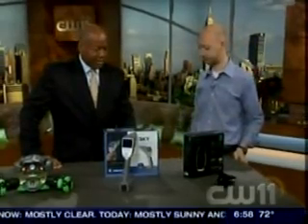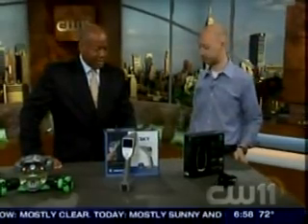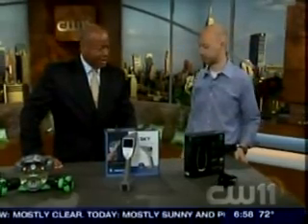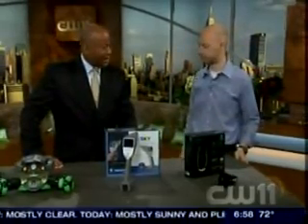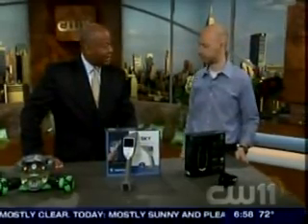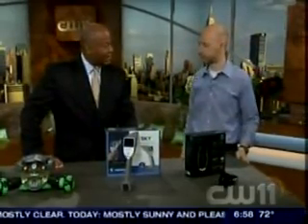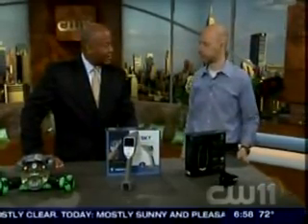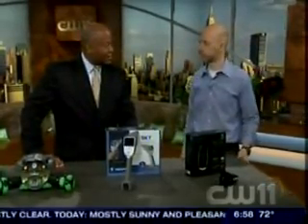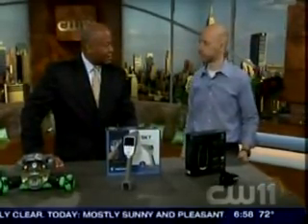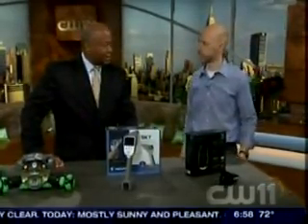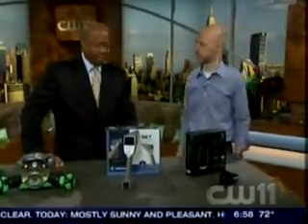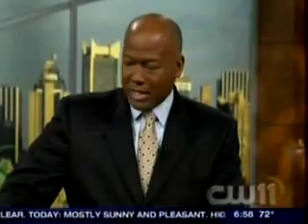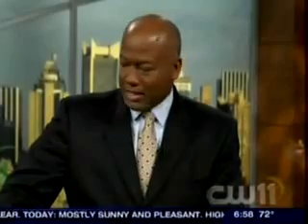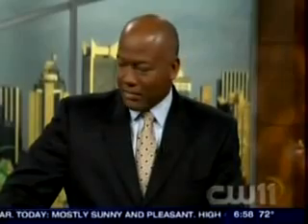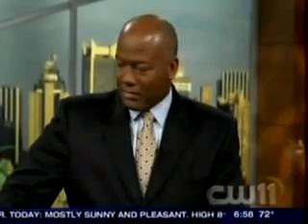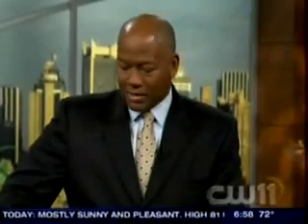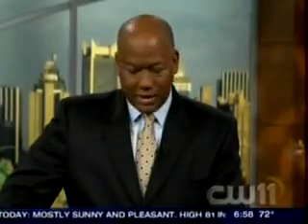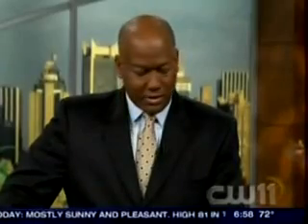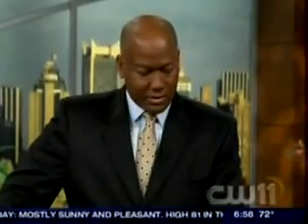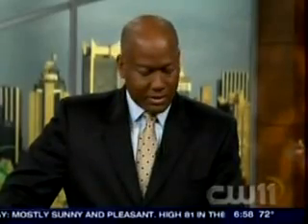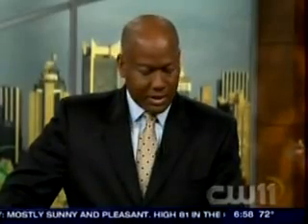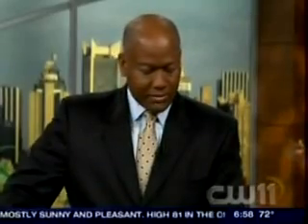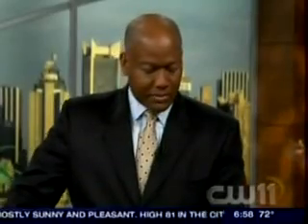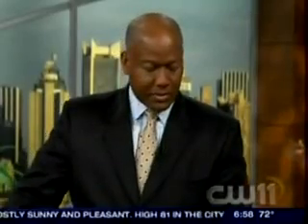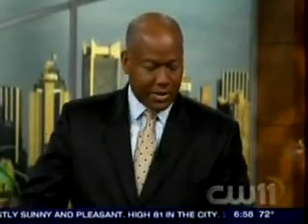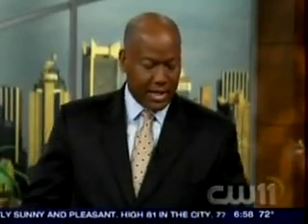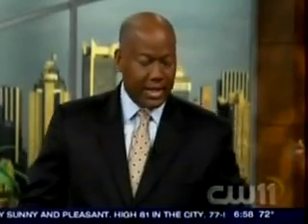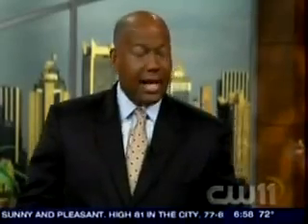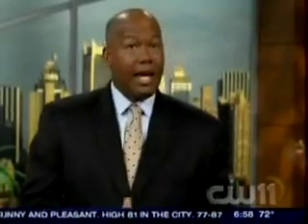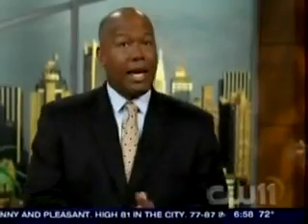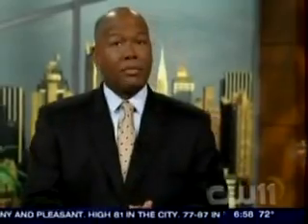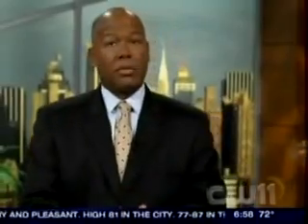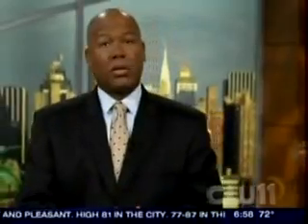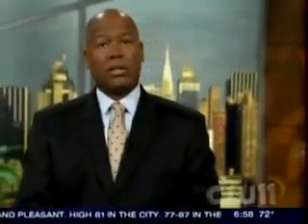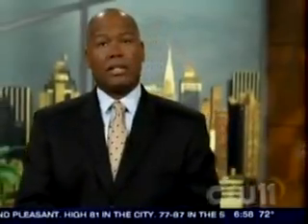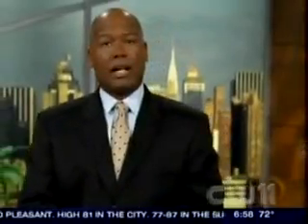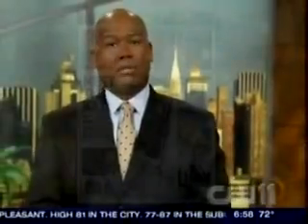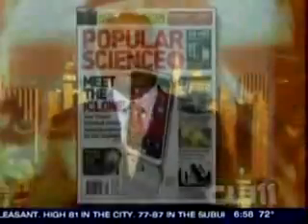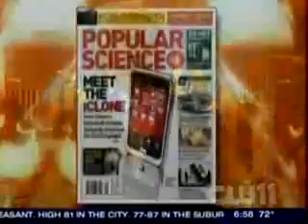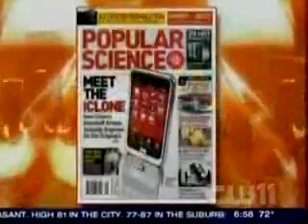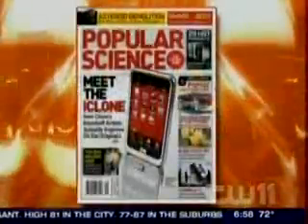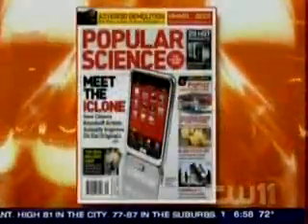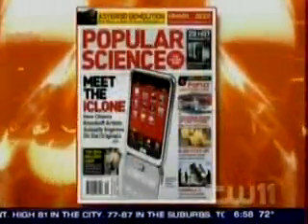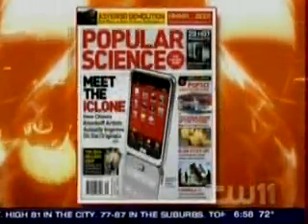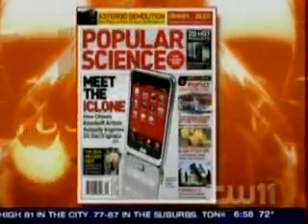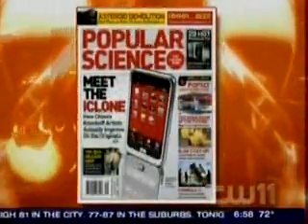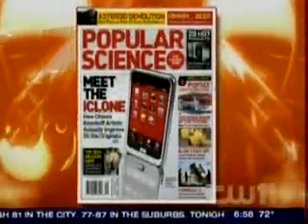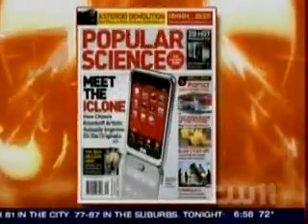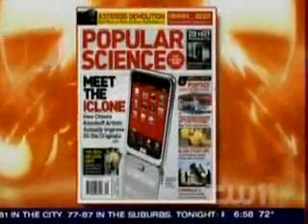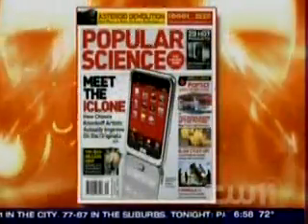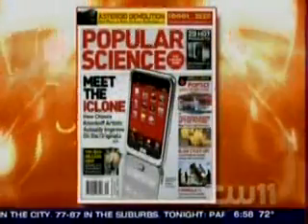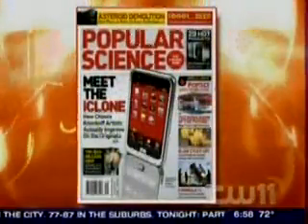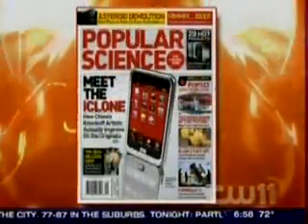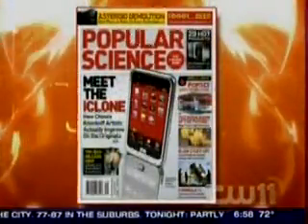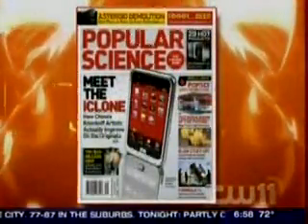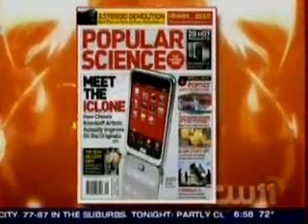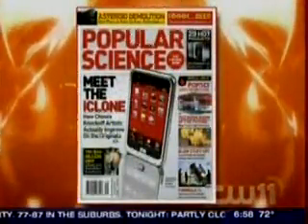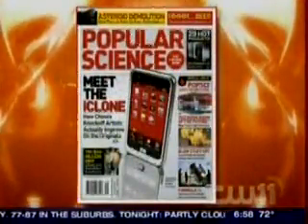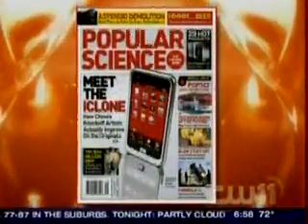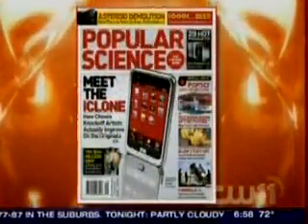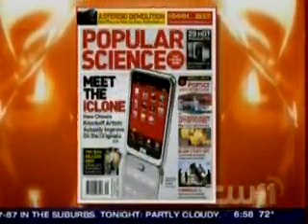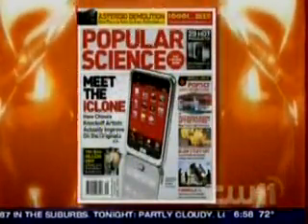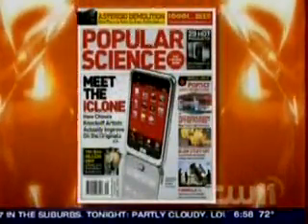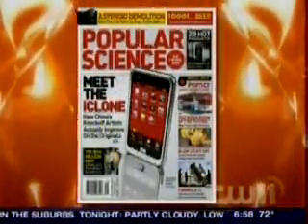Alright, Mike, thank you so much for coming by — some very cool stuff, we appreciate it. And for more on these items, you can check out the latest issue of Popular Science magazine.